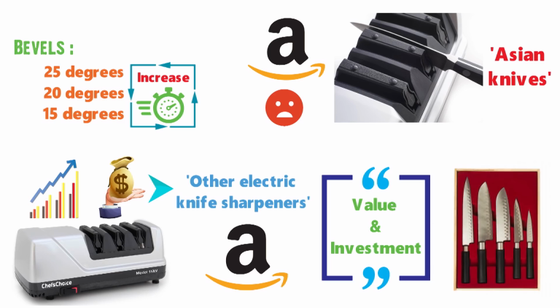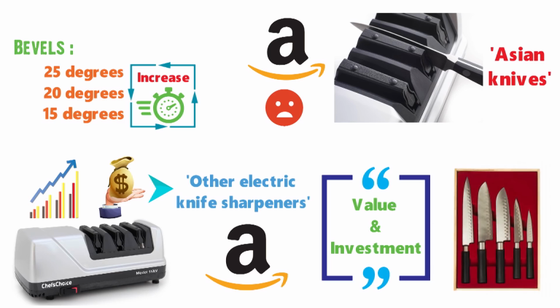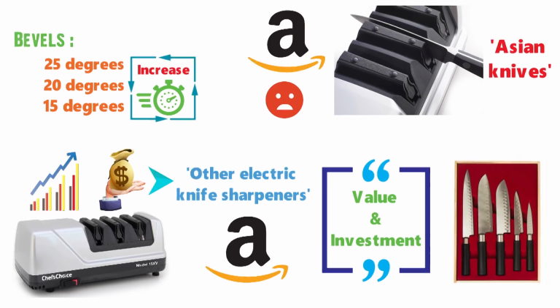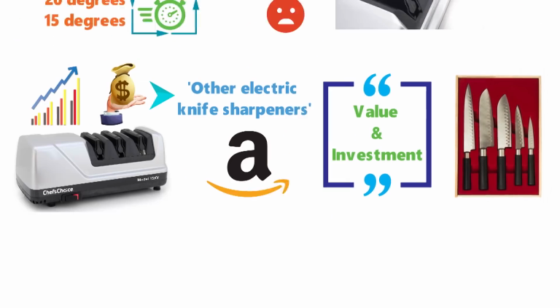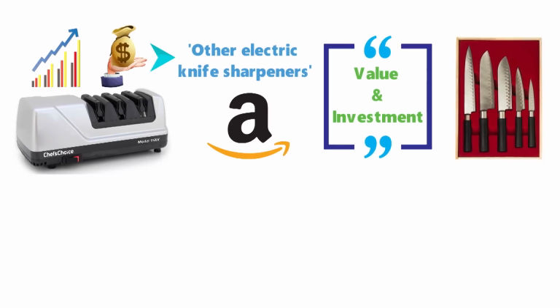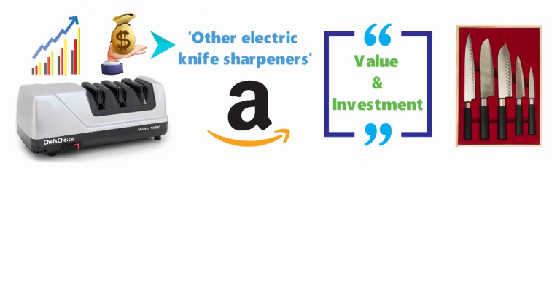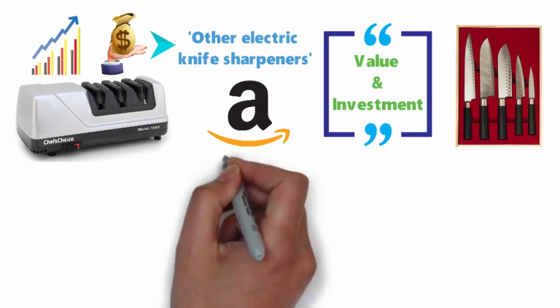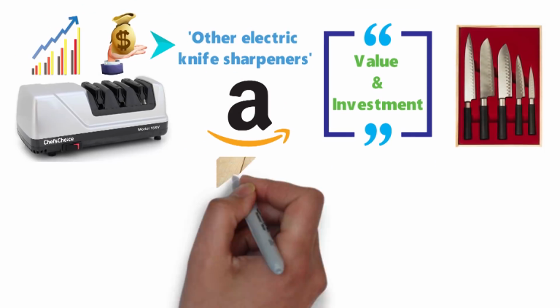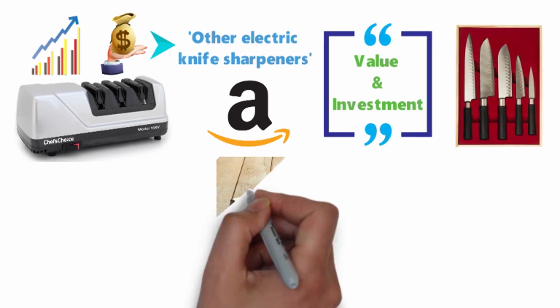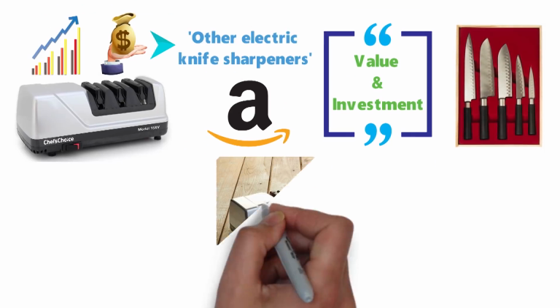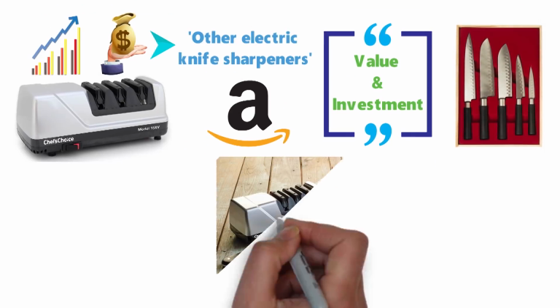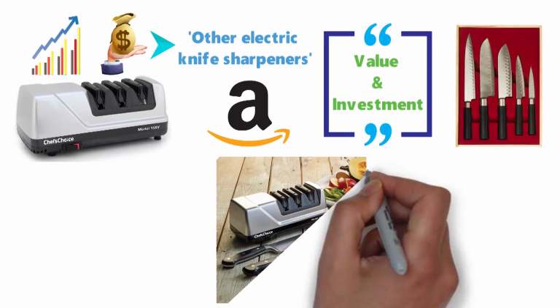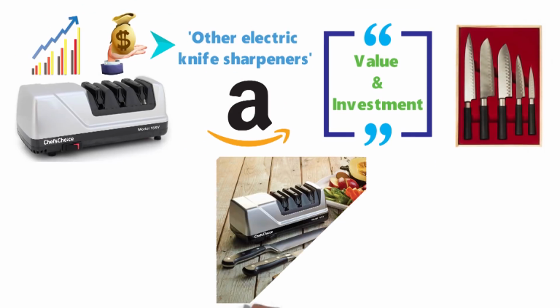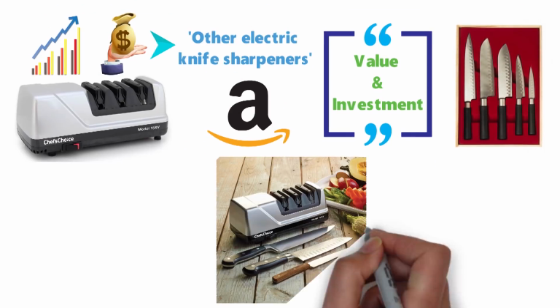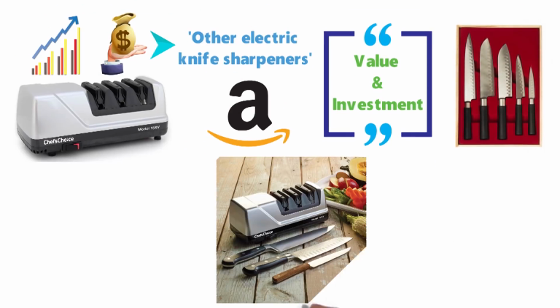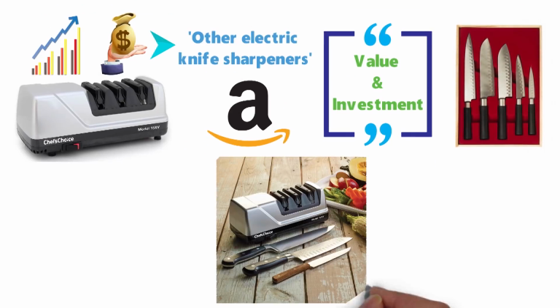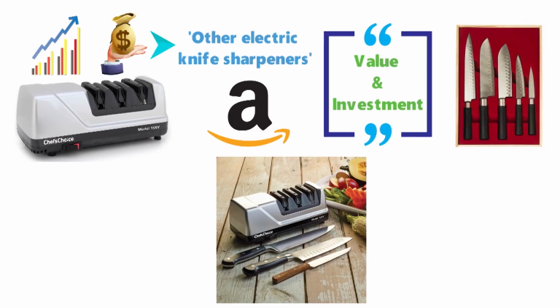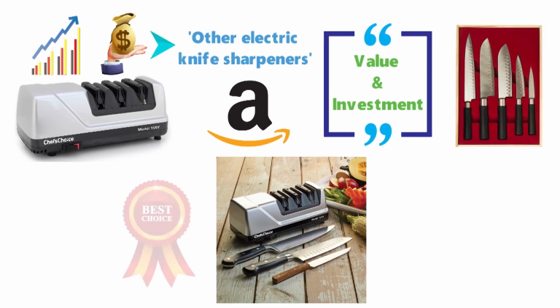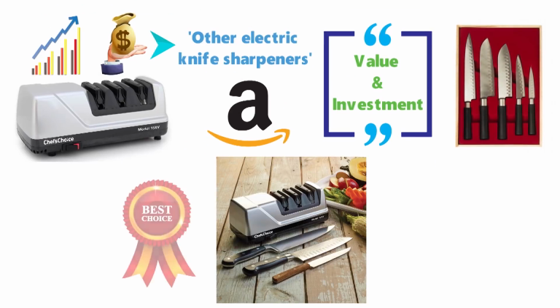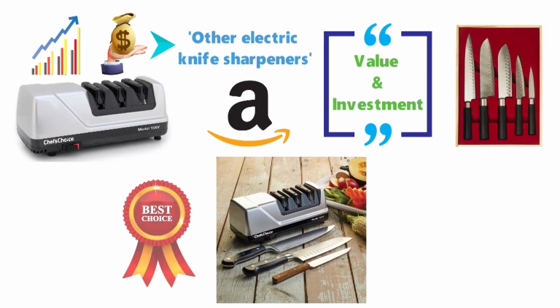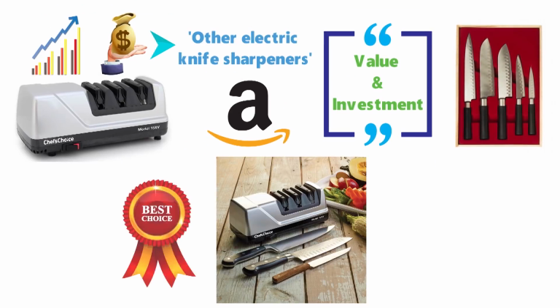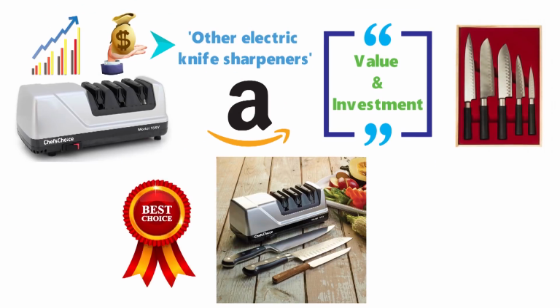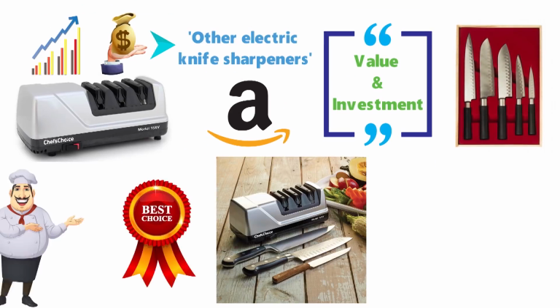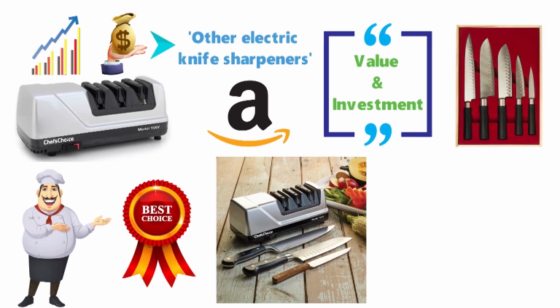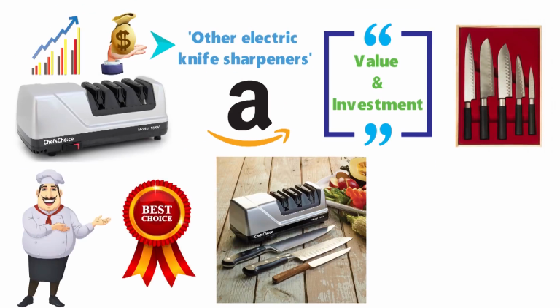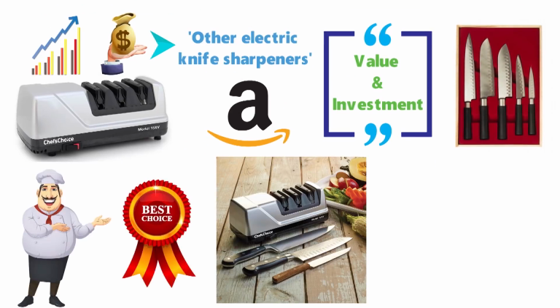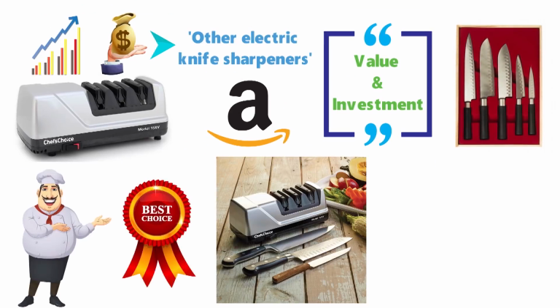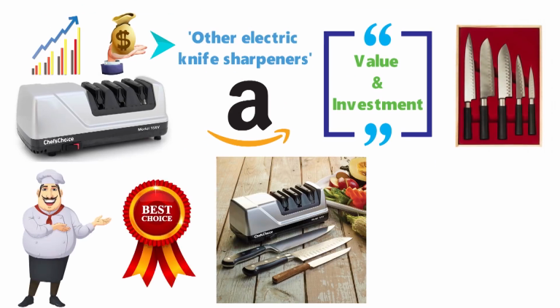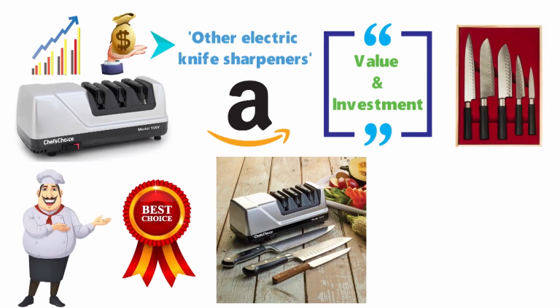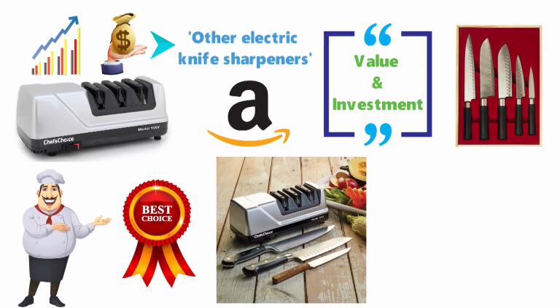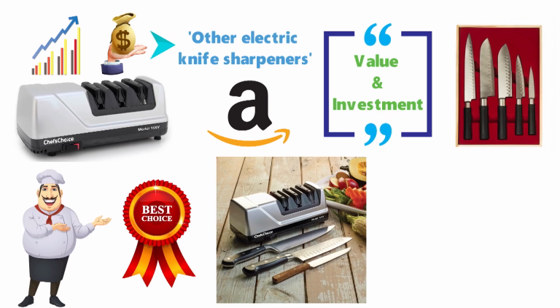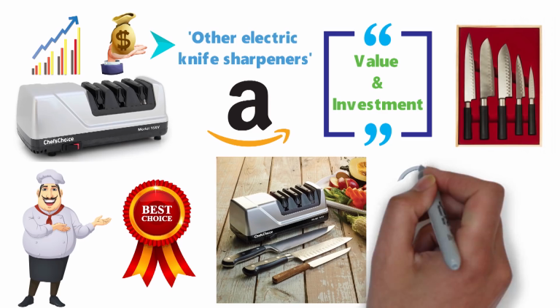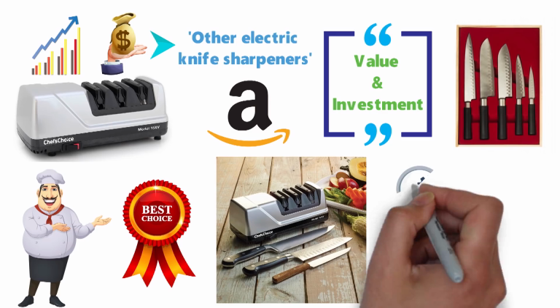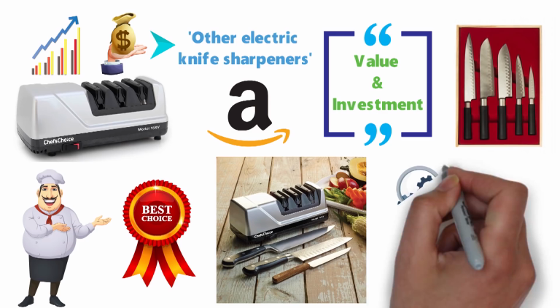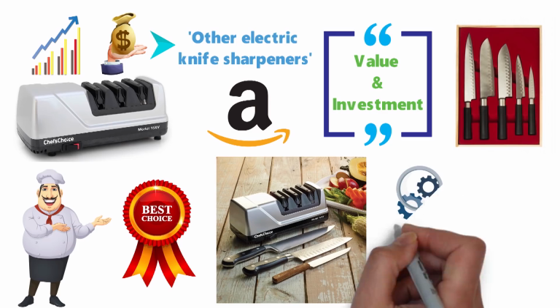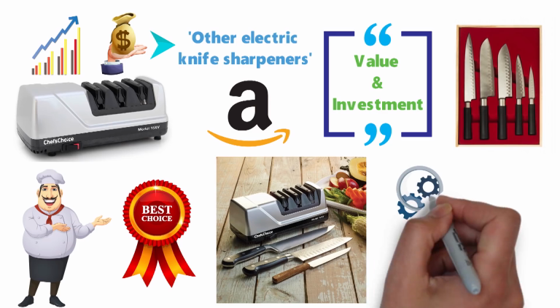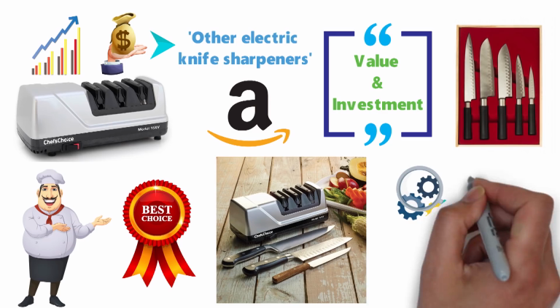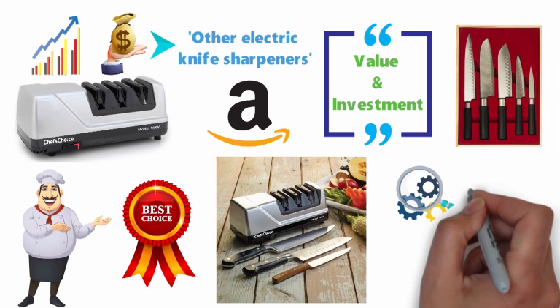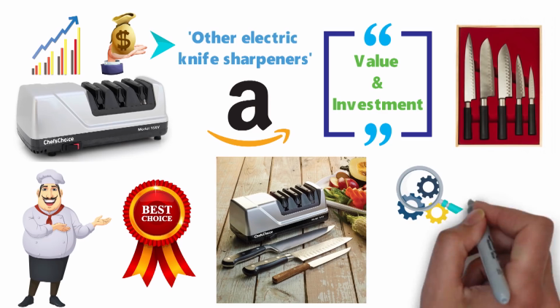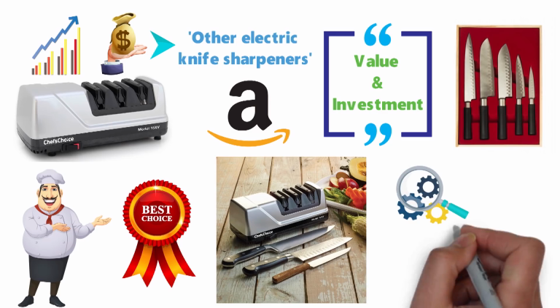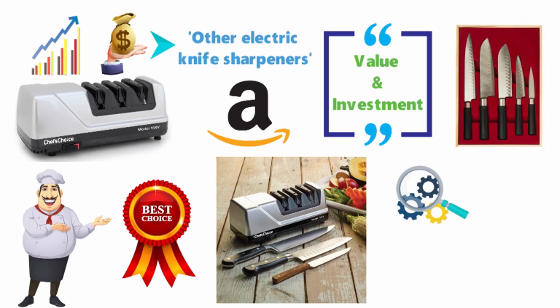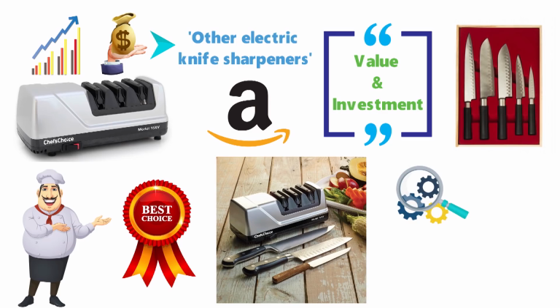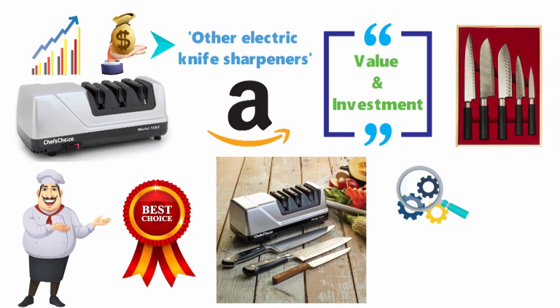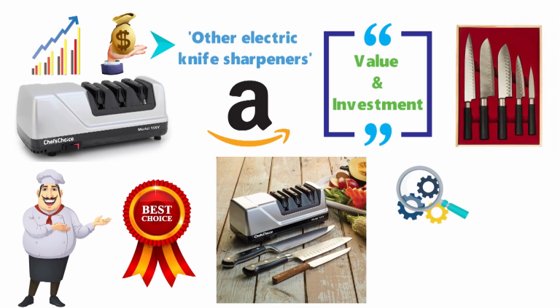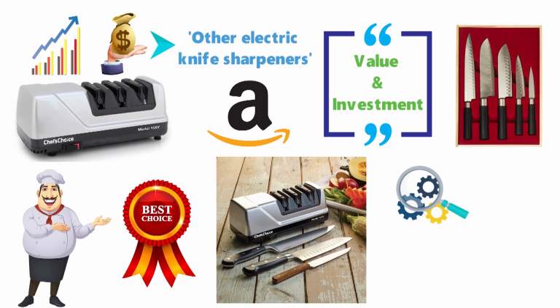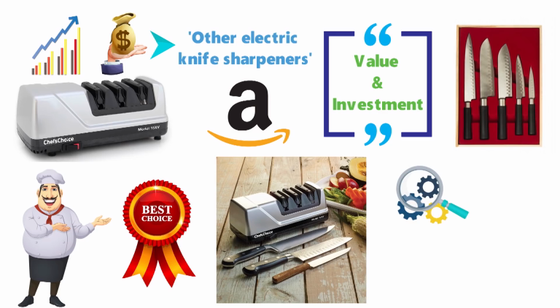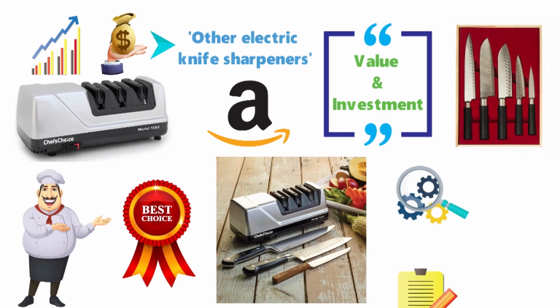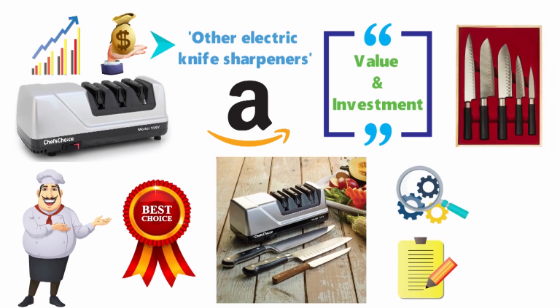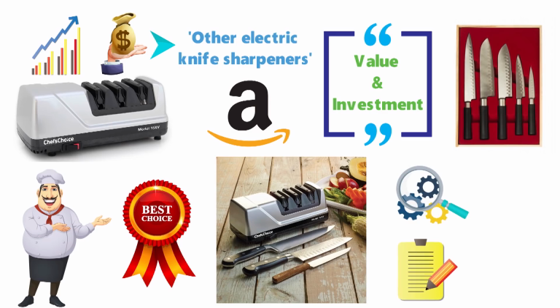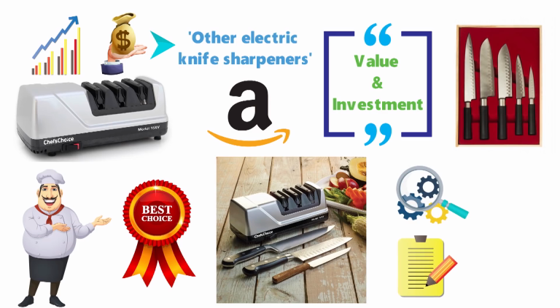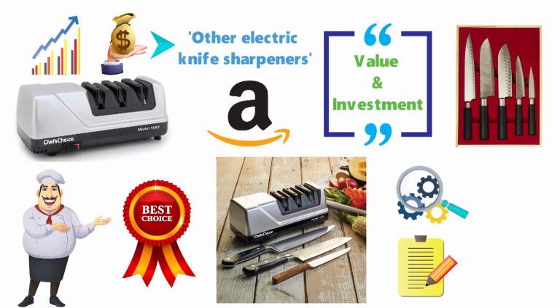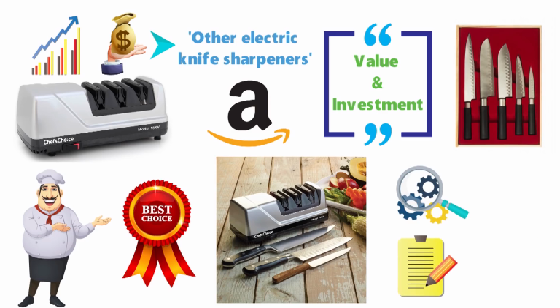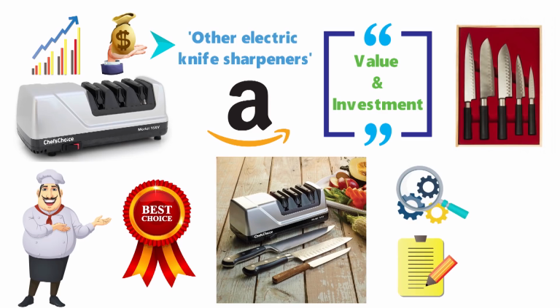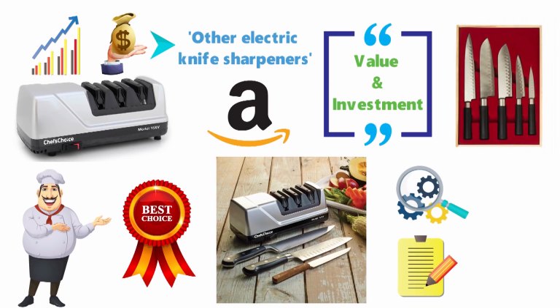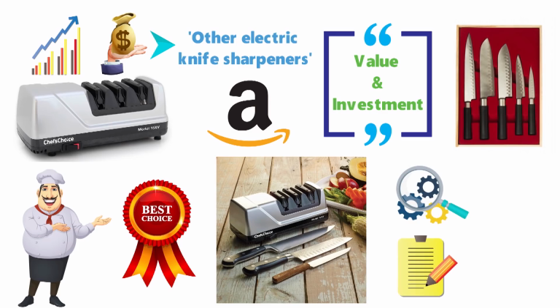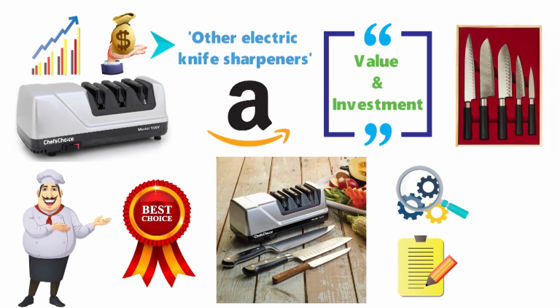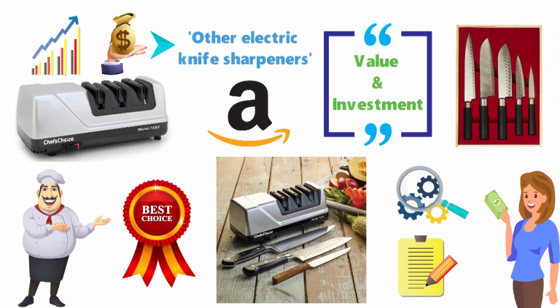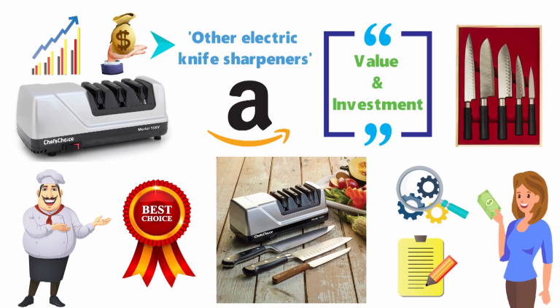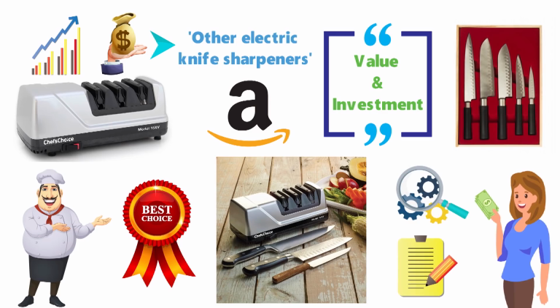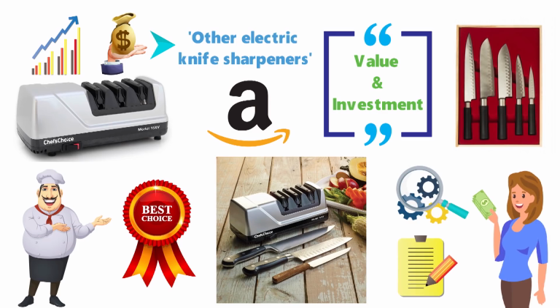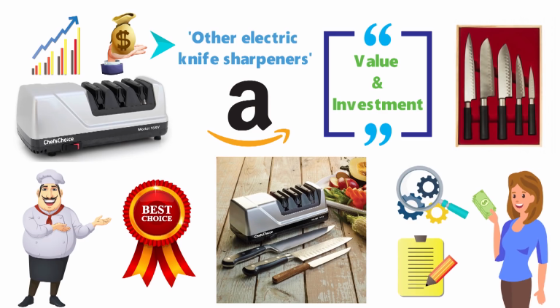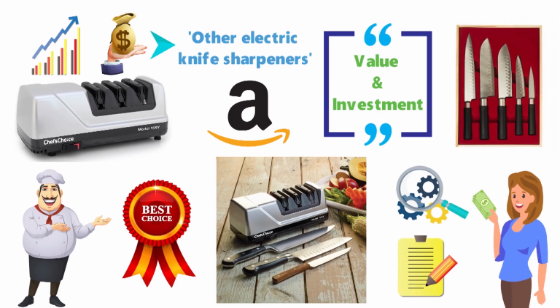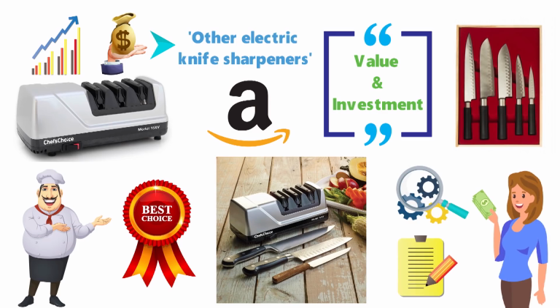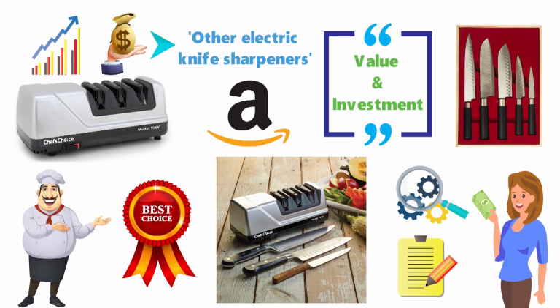Overall, we think it's the best knife sharpener for most people with its multiple settings, clear instructions, and decent price.